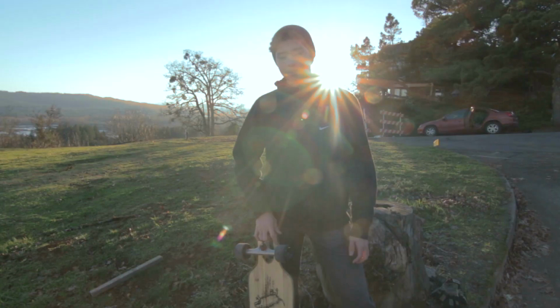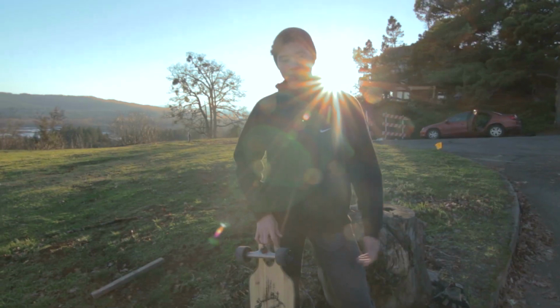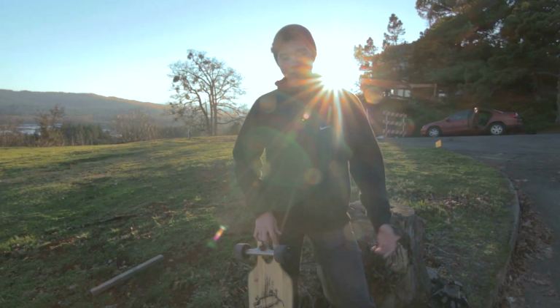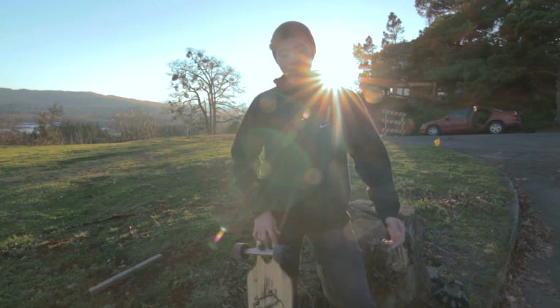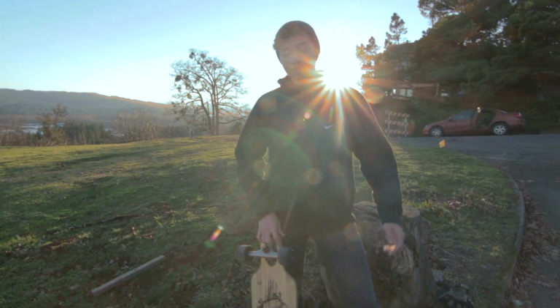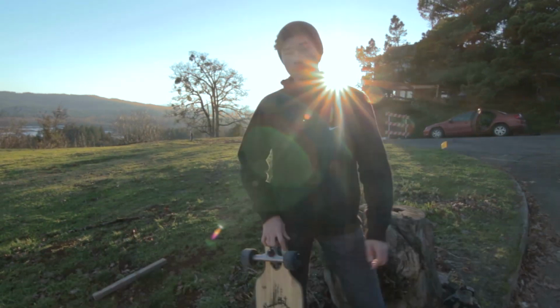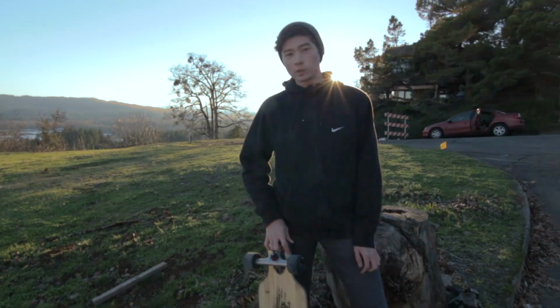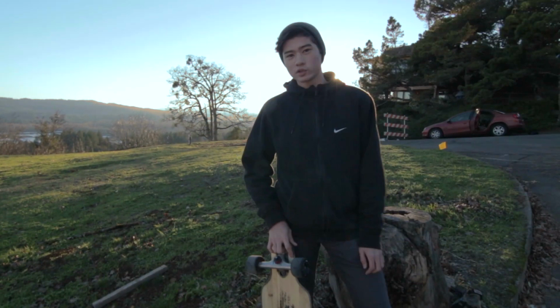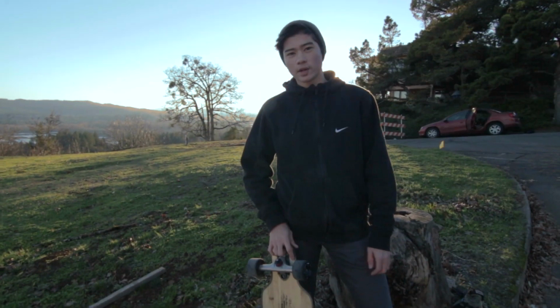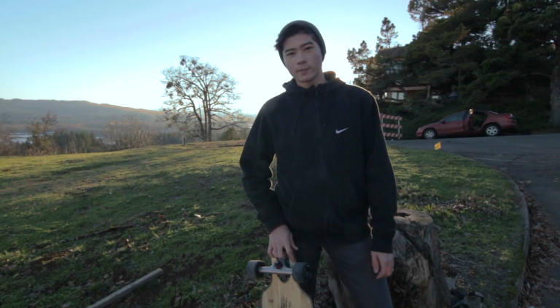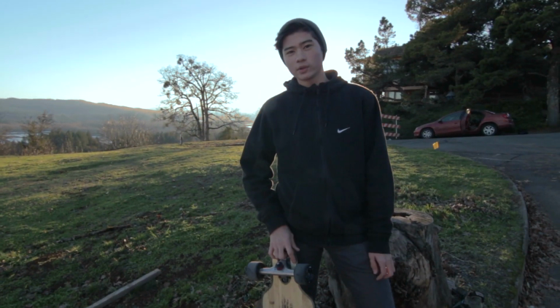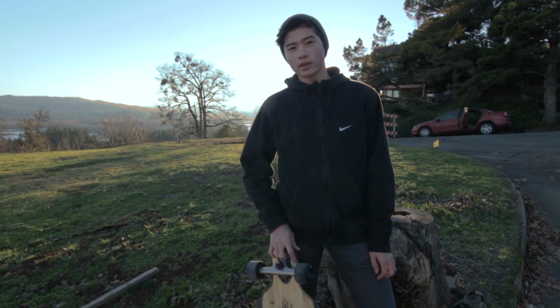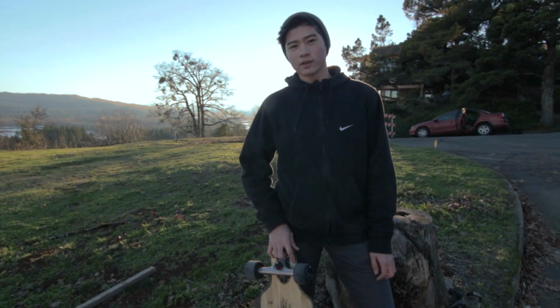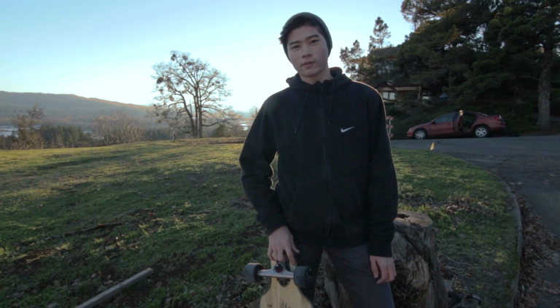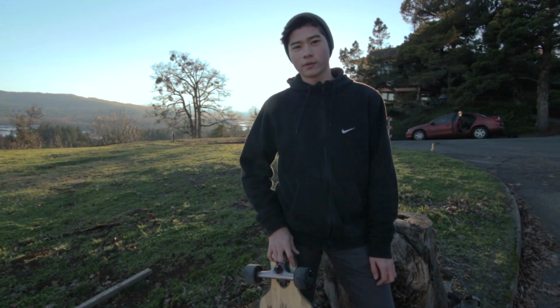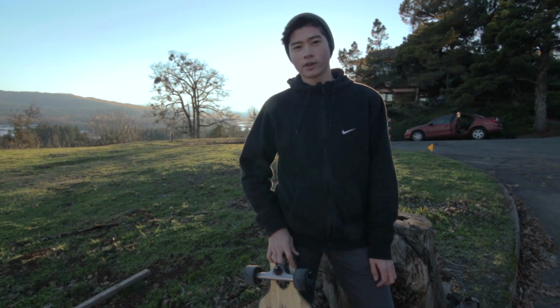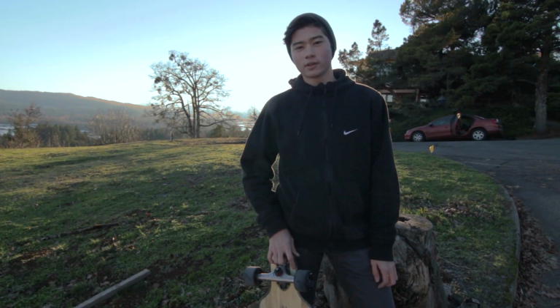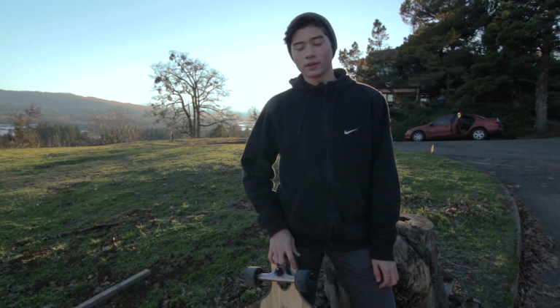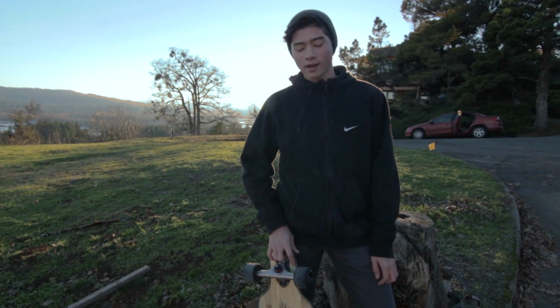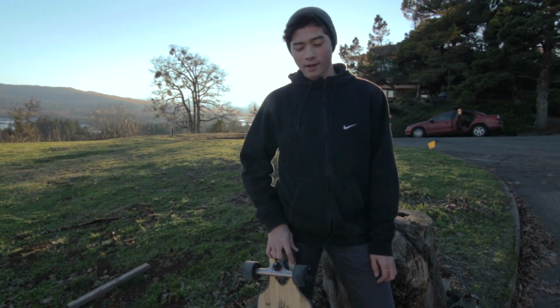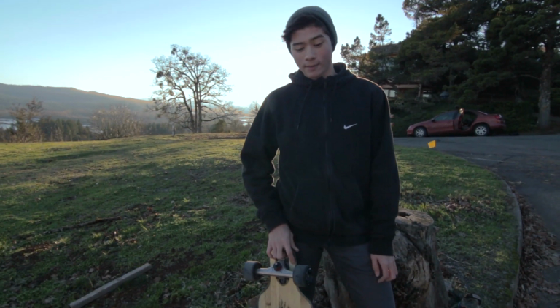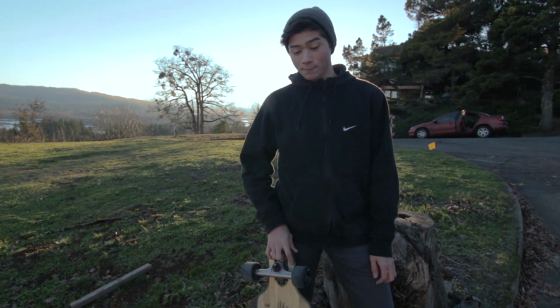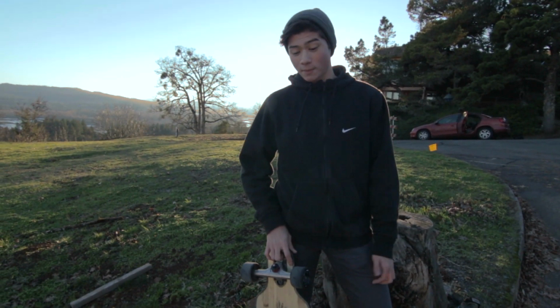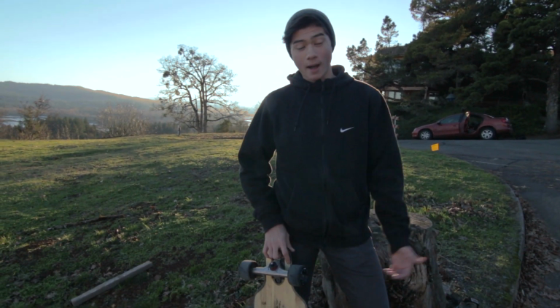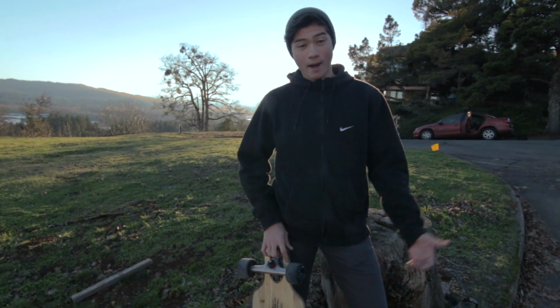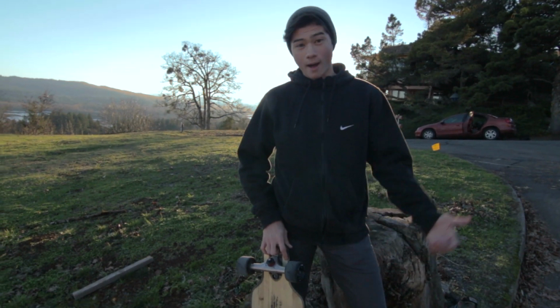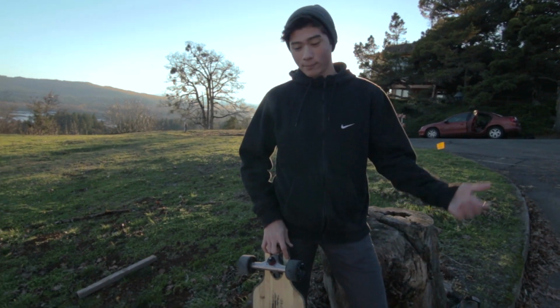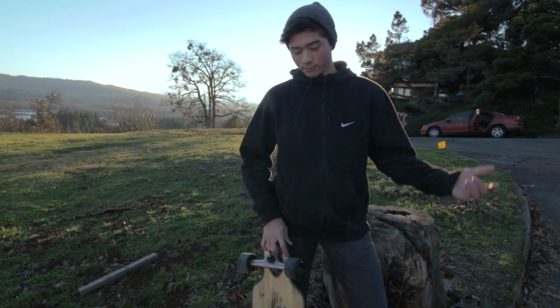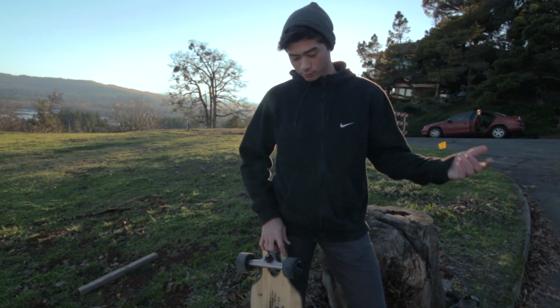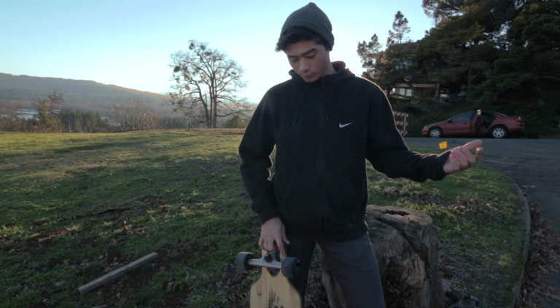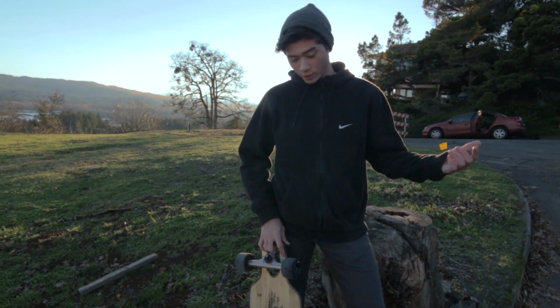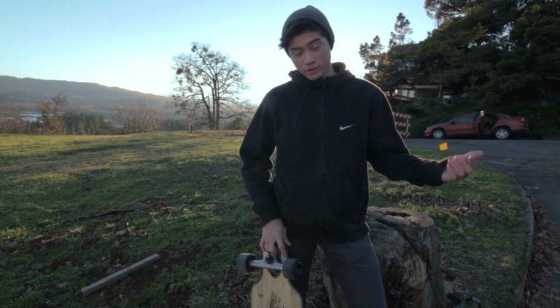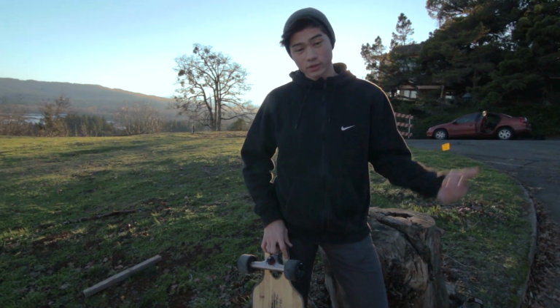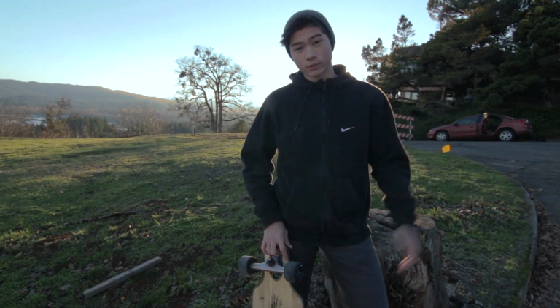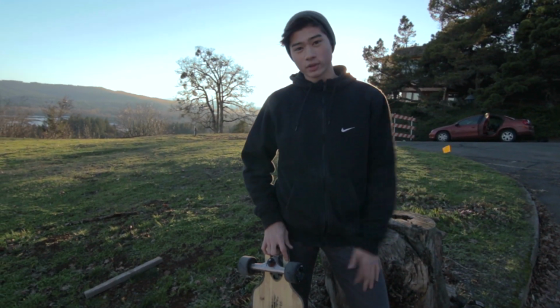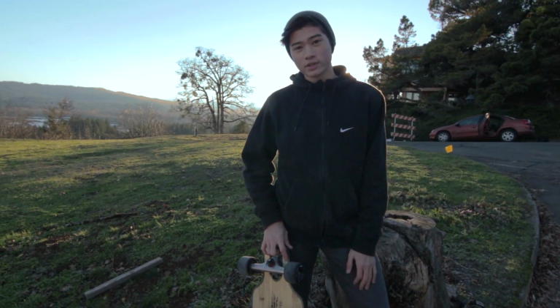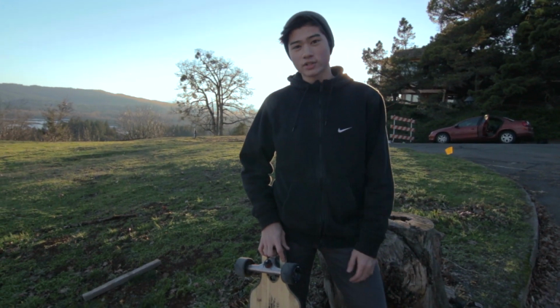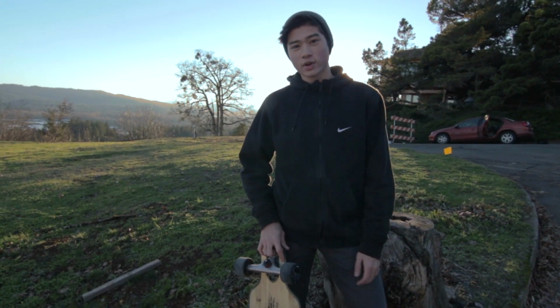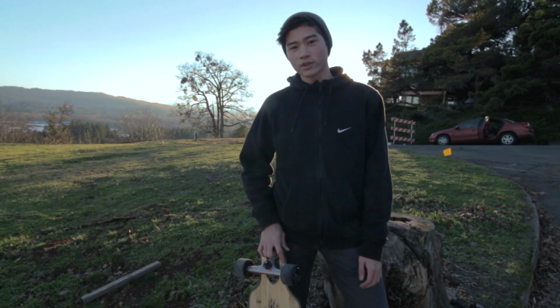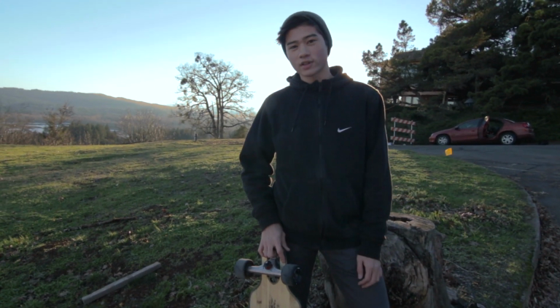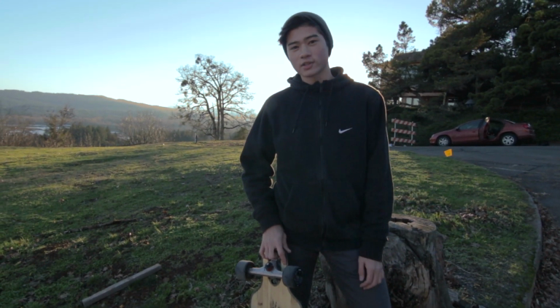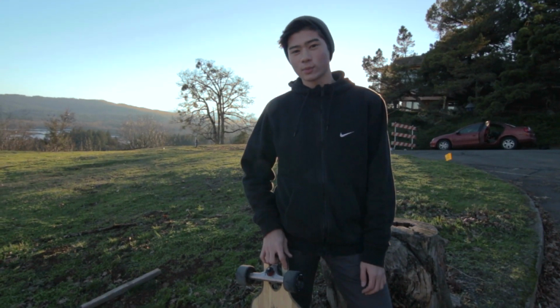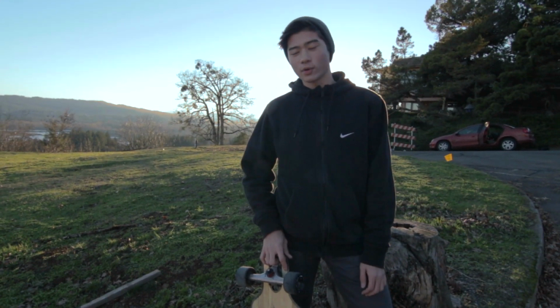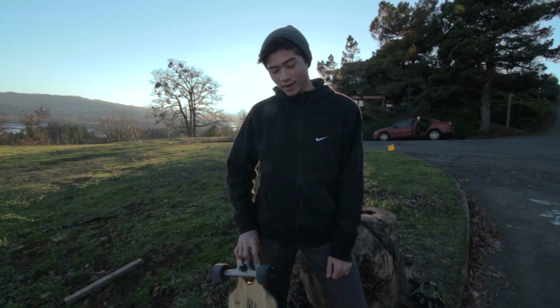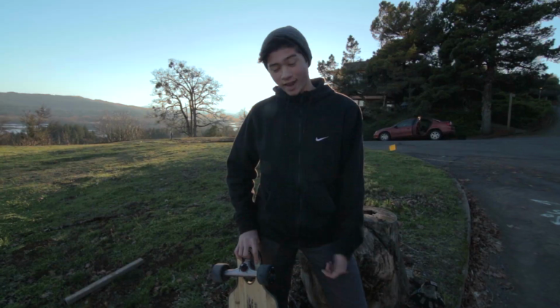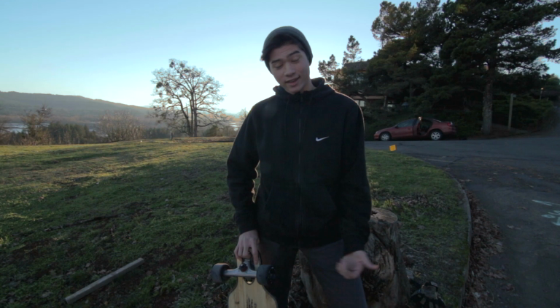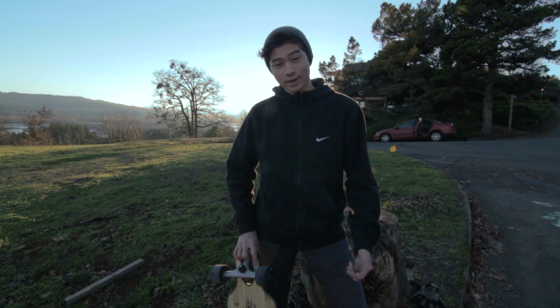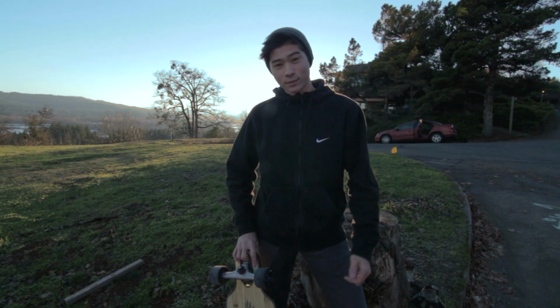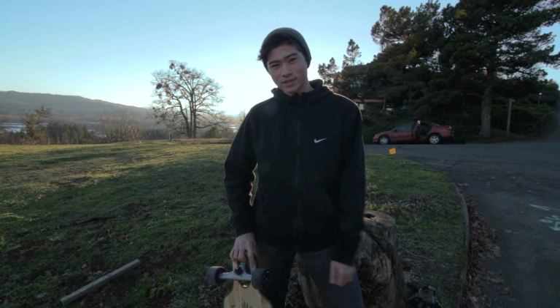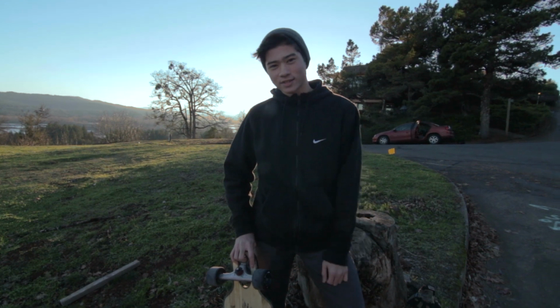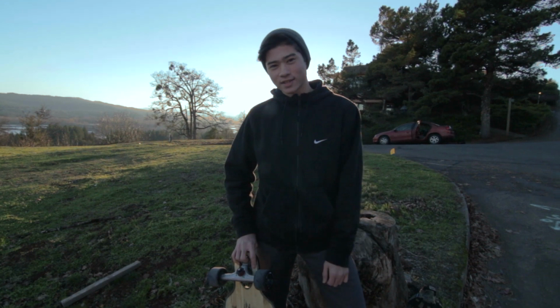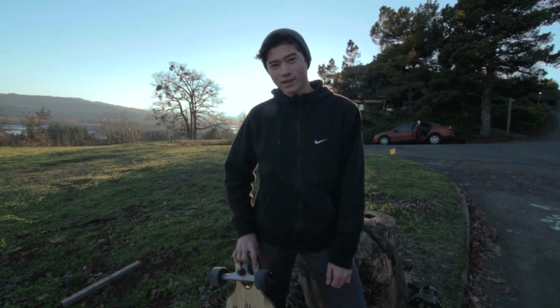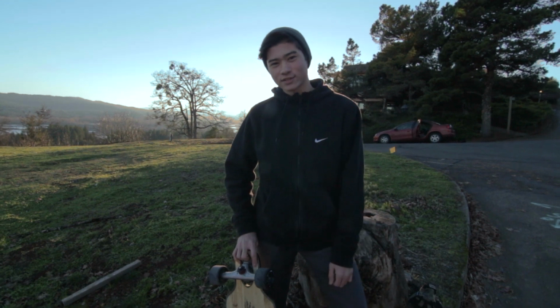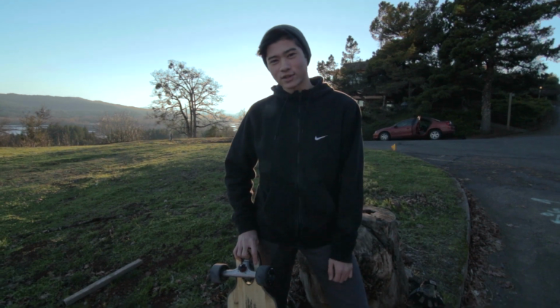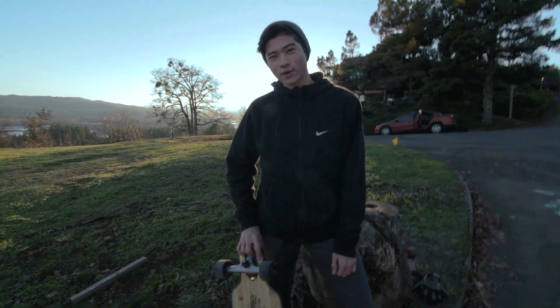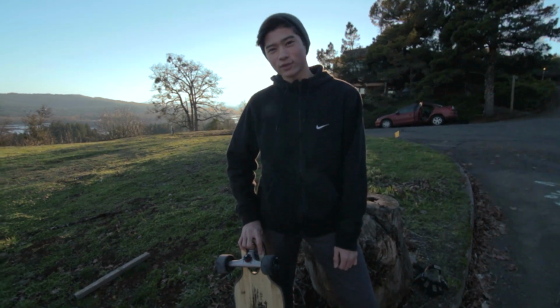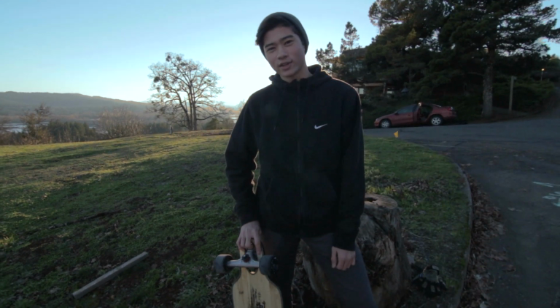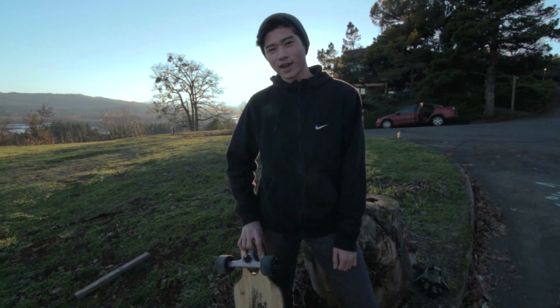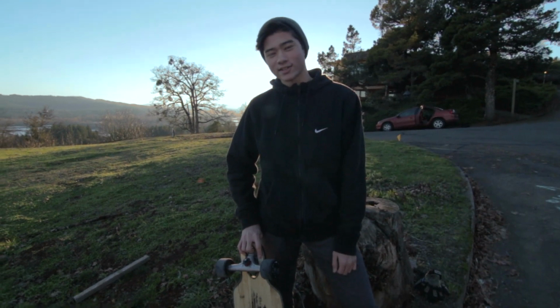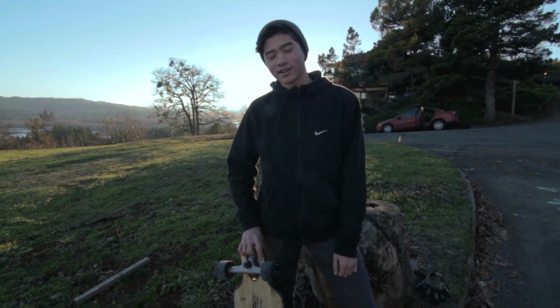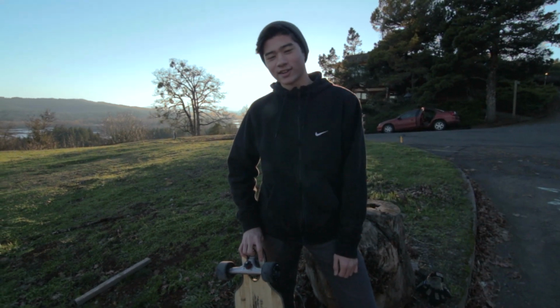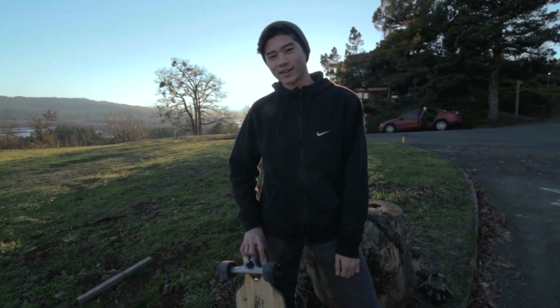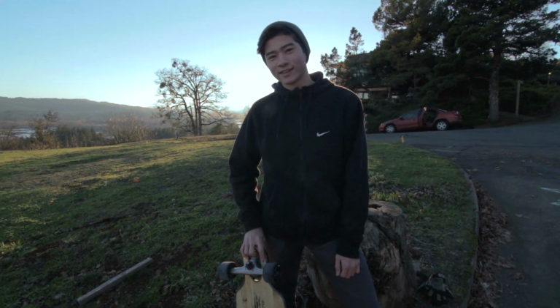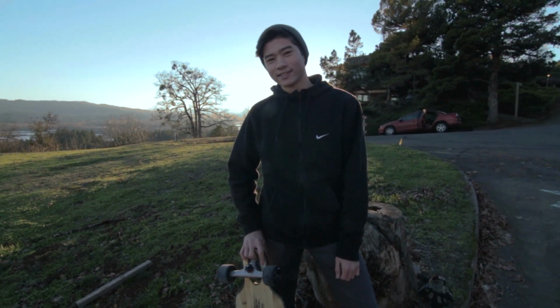So yeah, that's the Moonshine Bootlegger for you. I'm personally really stoked on this board — I can't wait to see how stoked you guys are on it.